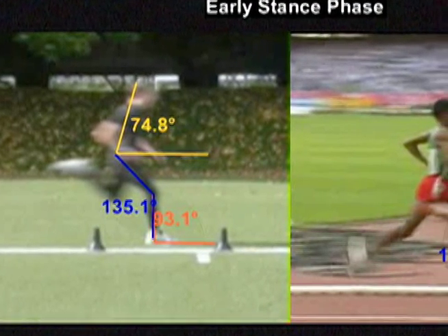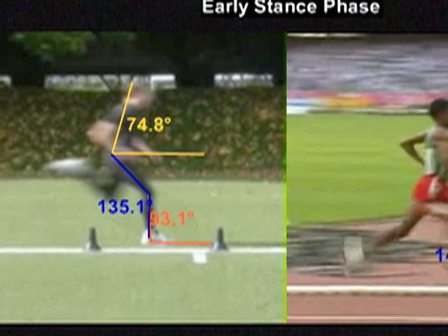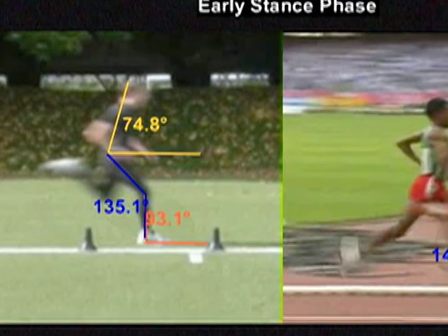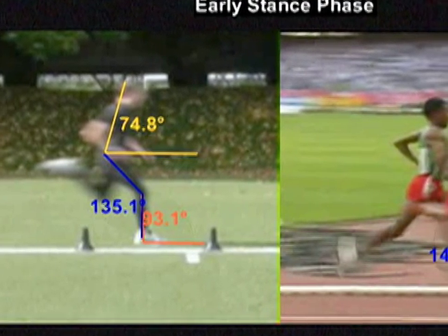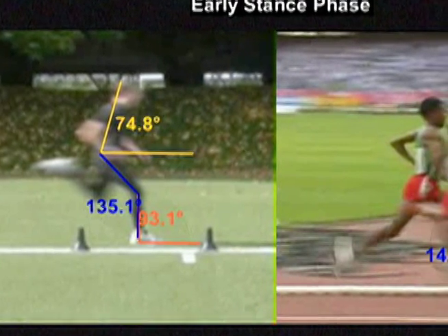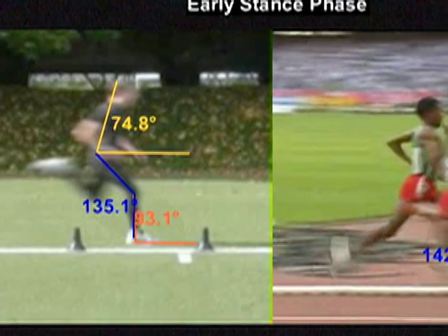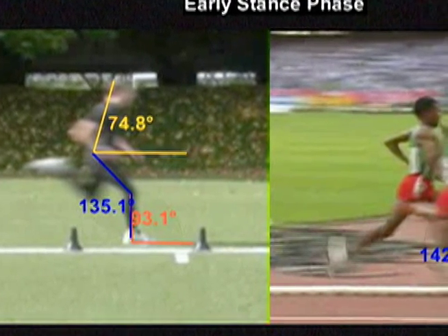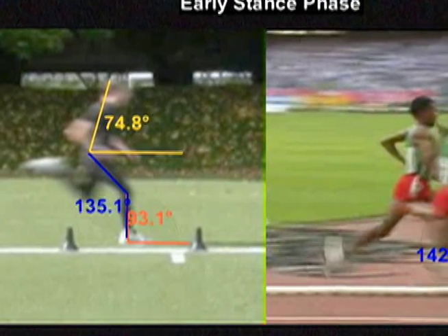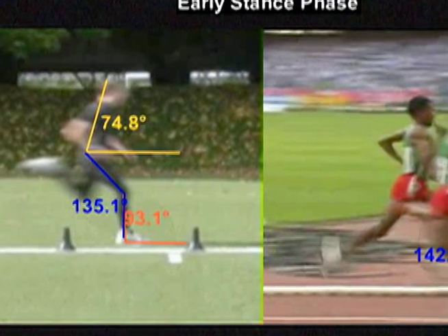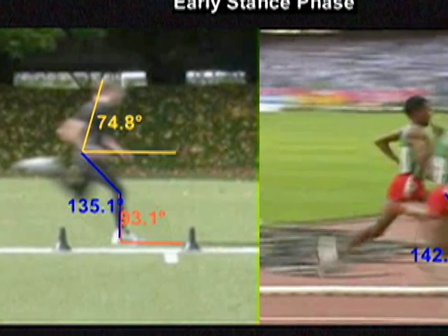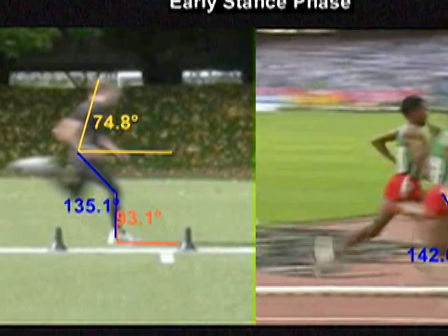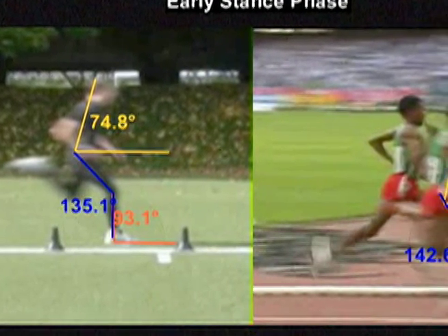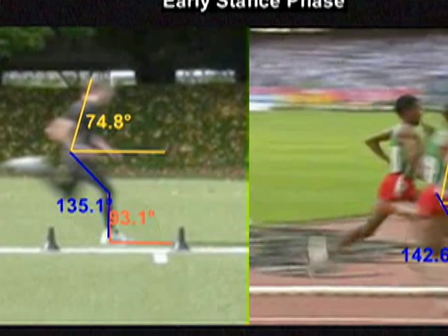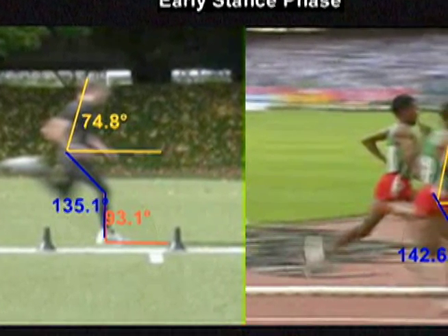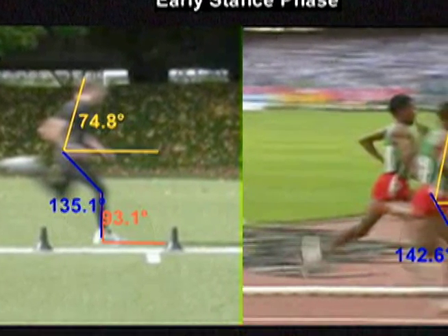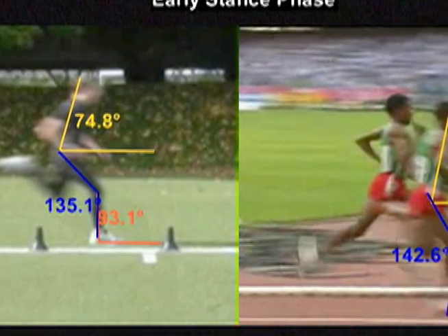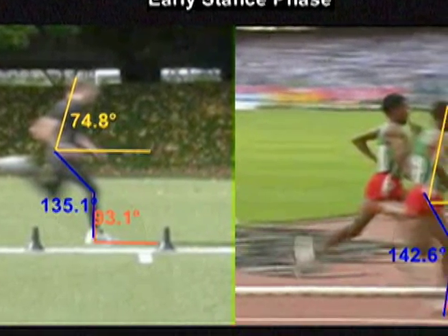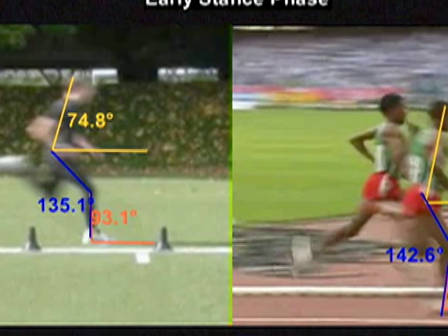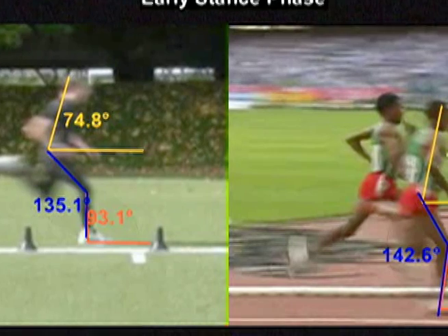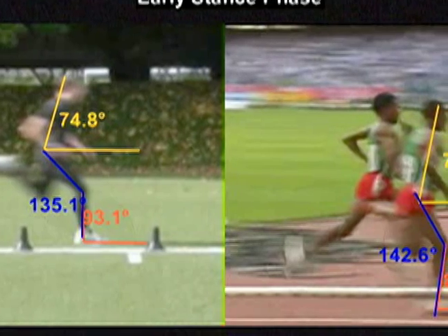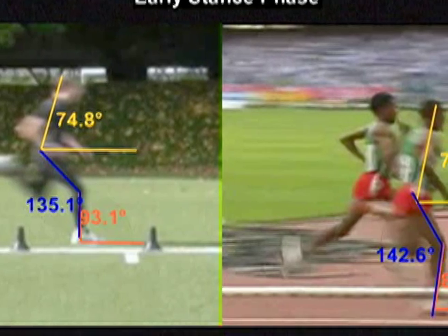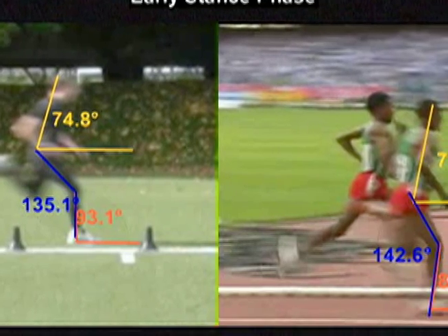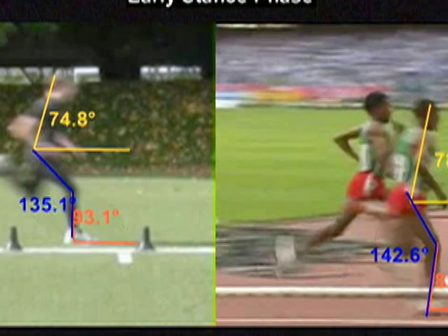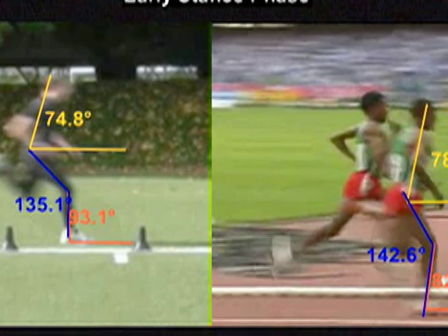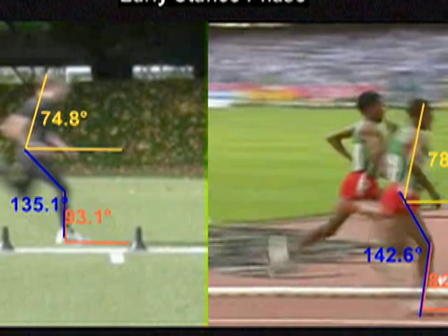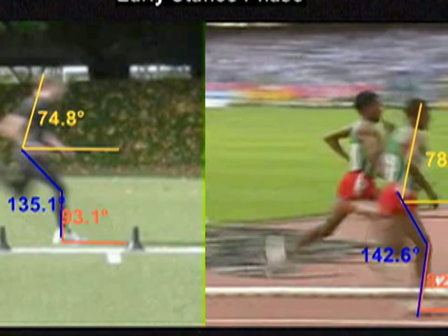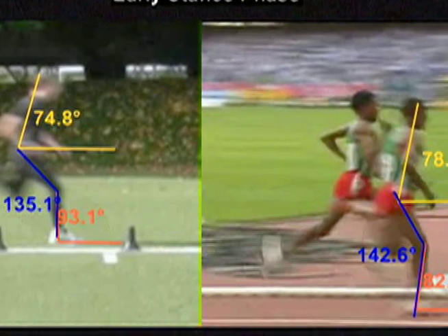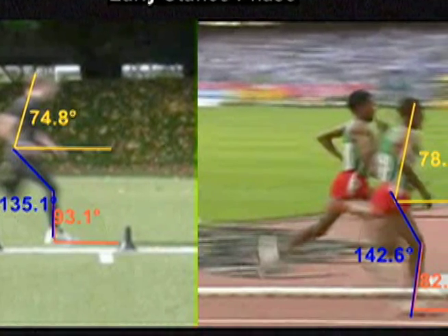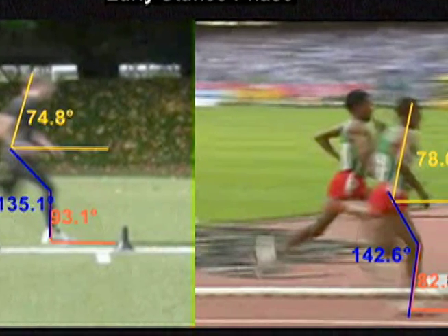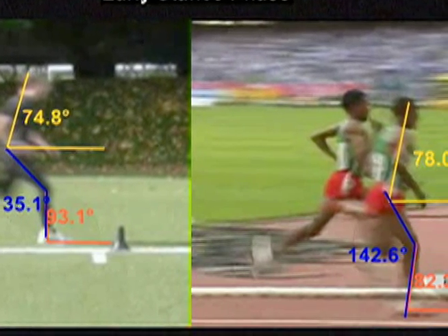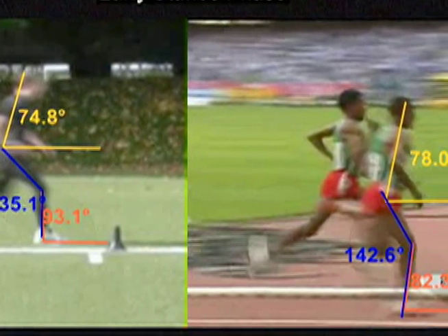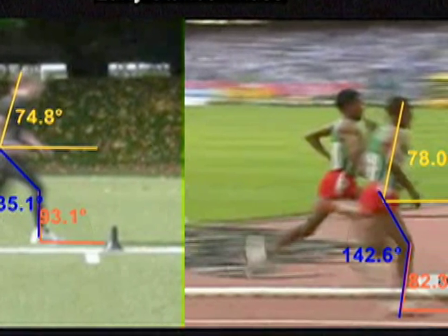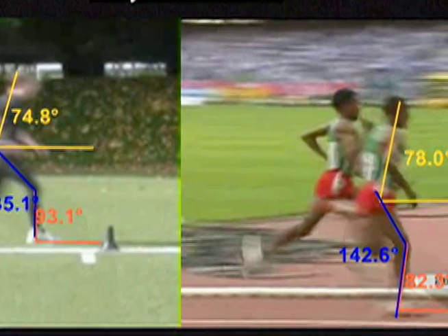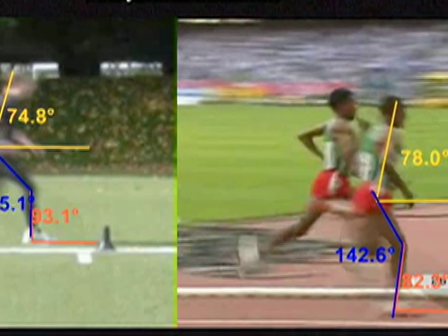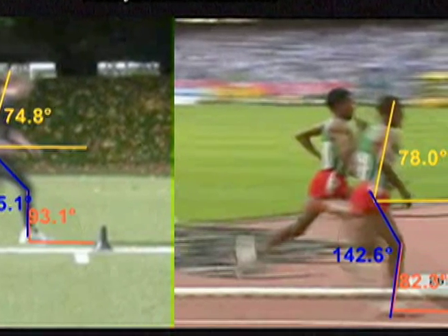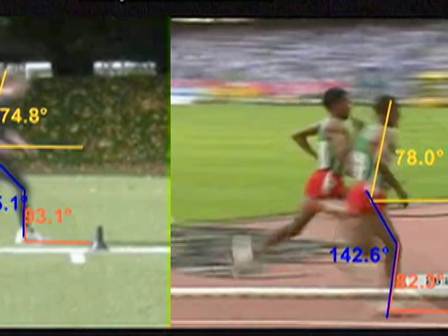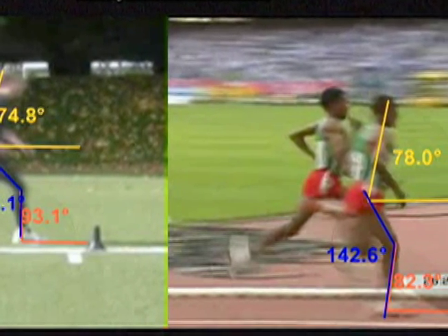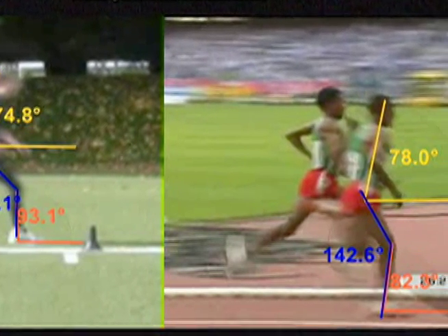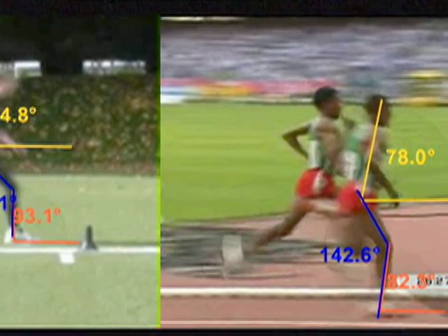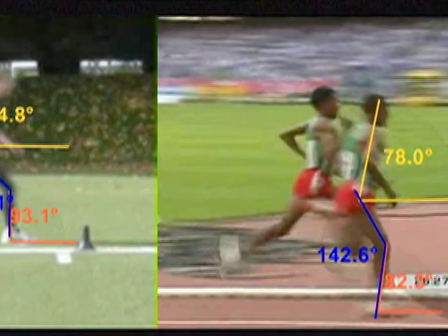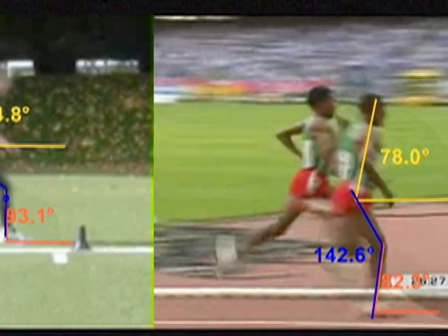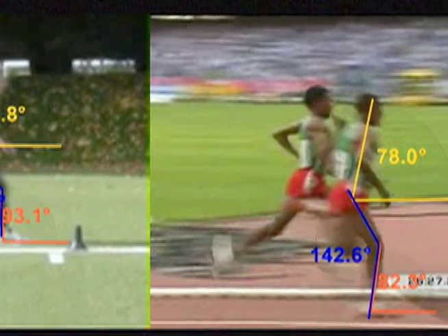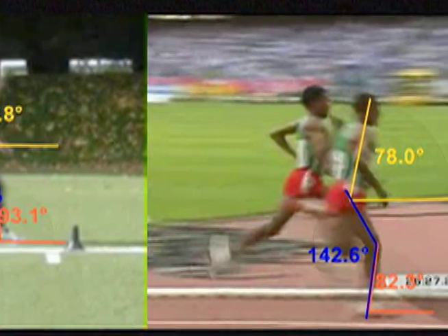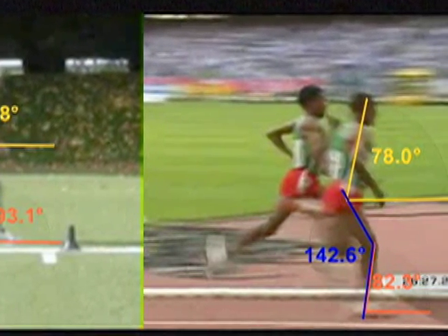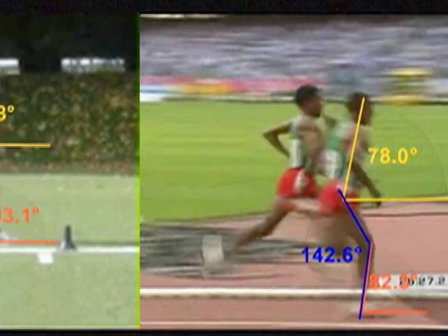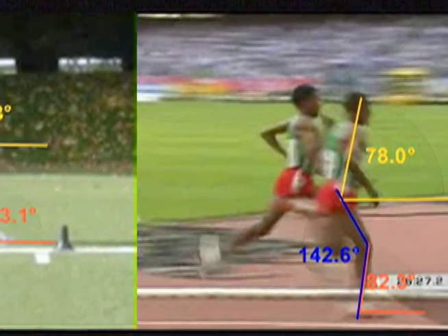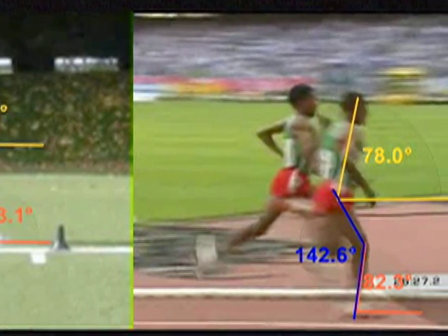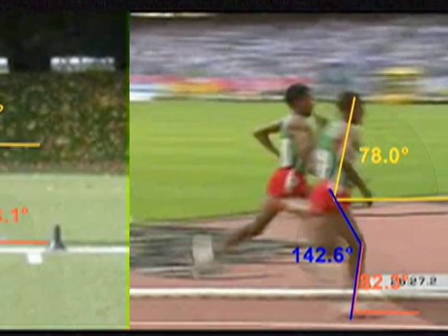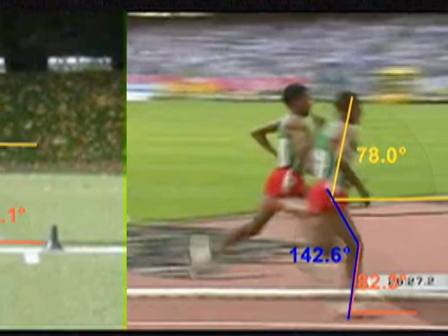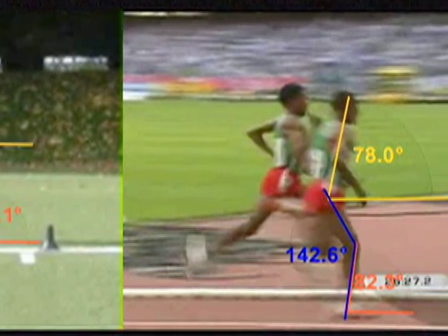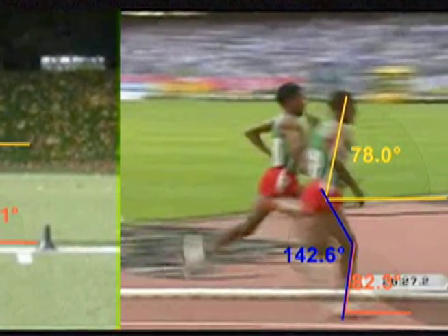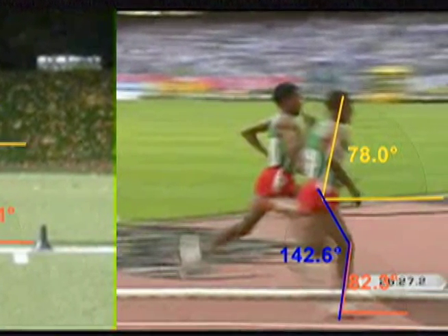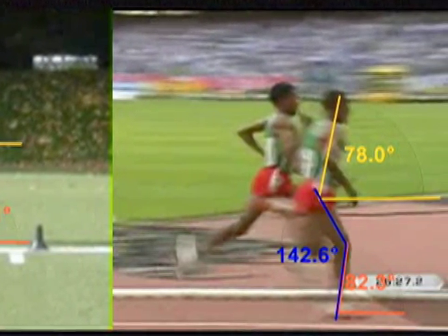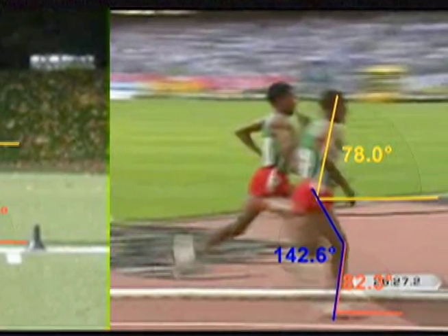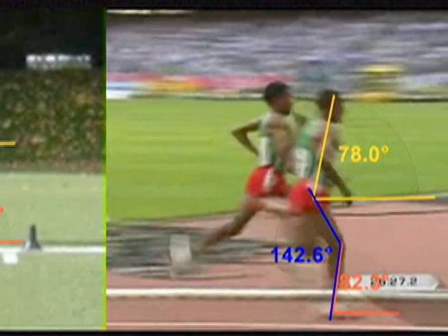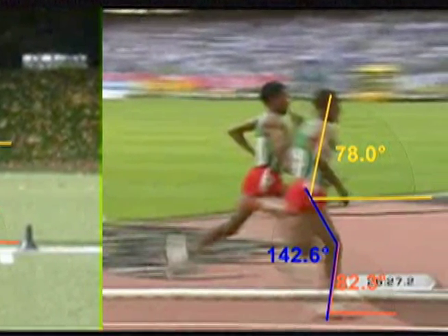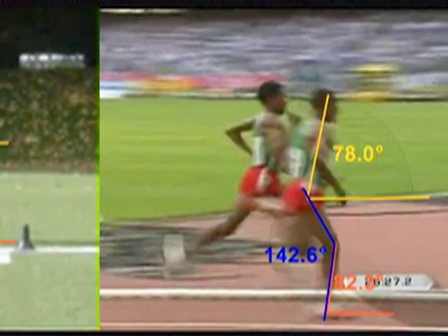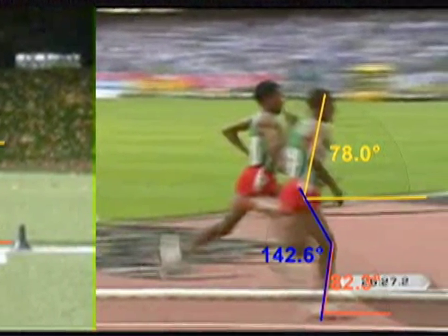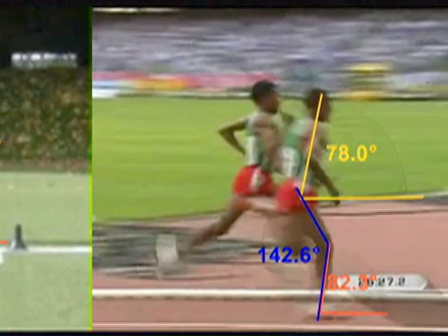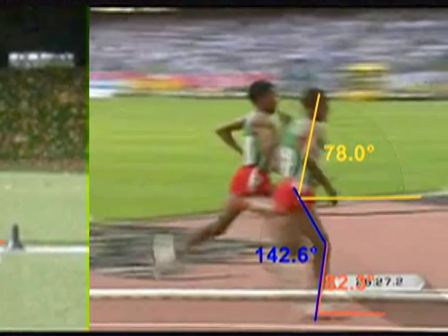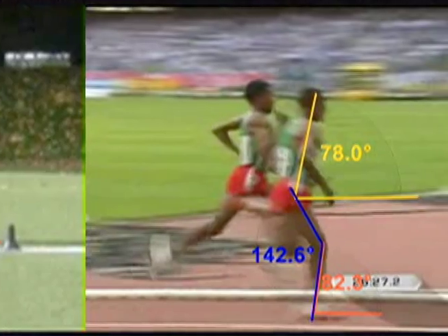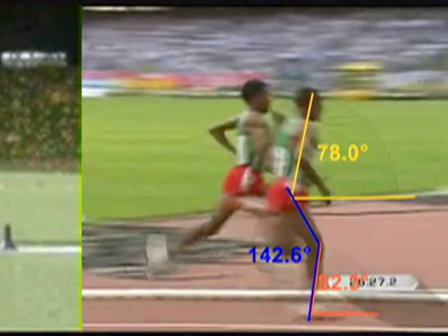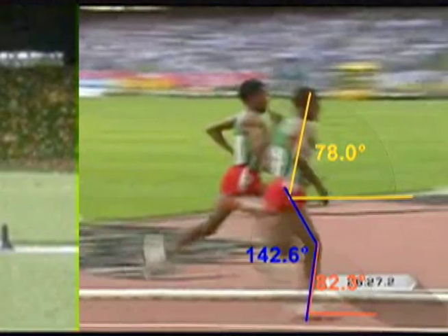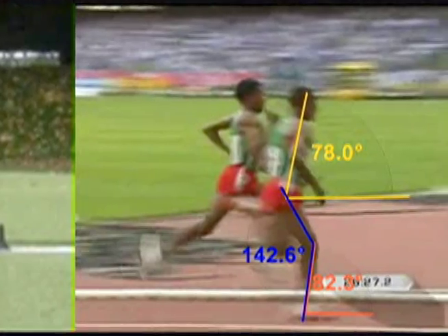And Bekele — you can see in this shot — he has his foot actually directly under him. His shin angles at 82 degrees, so he's able to push off much more quickly.